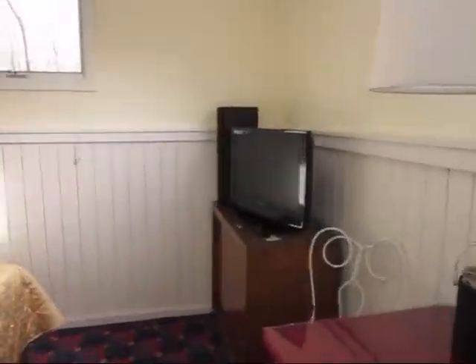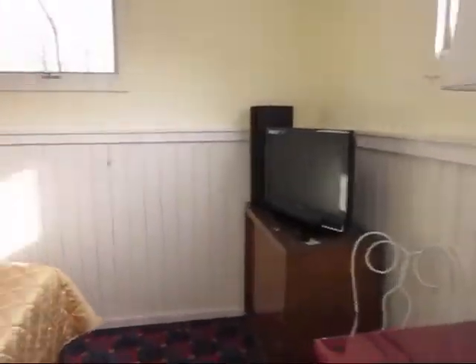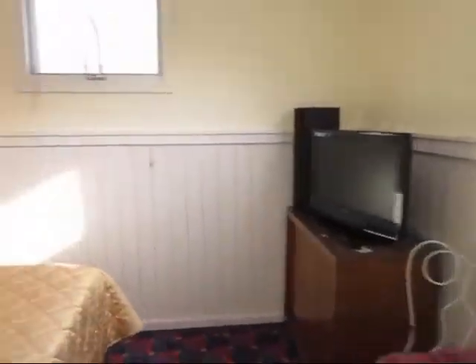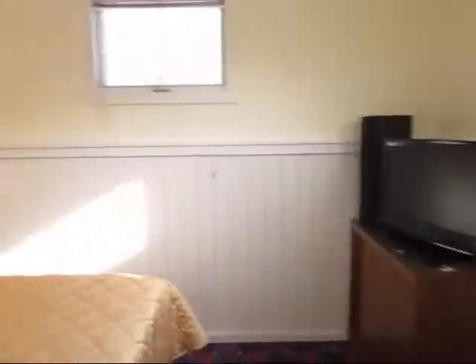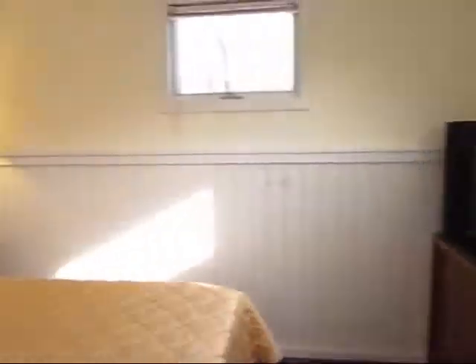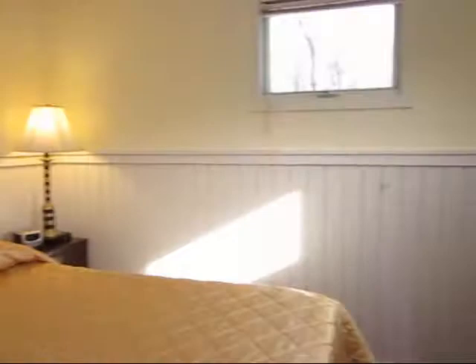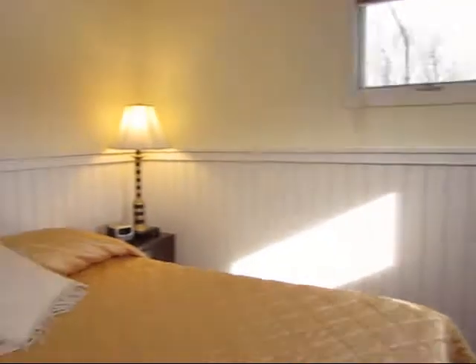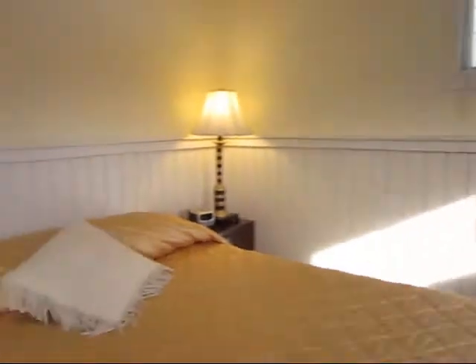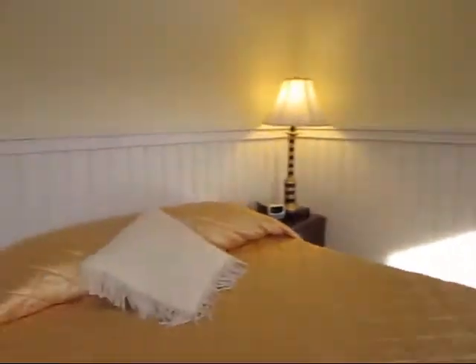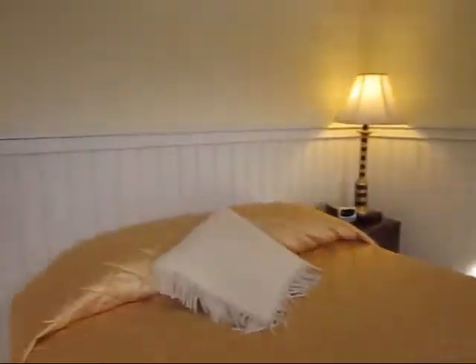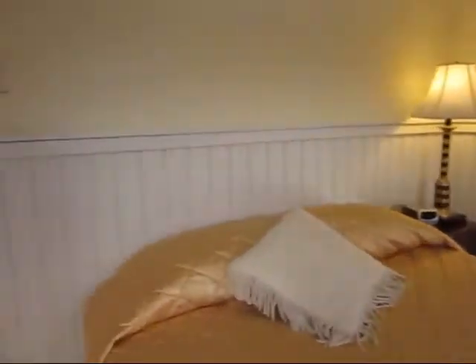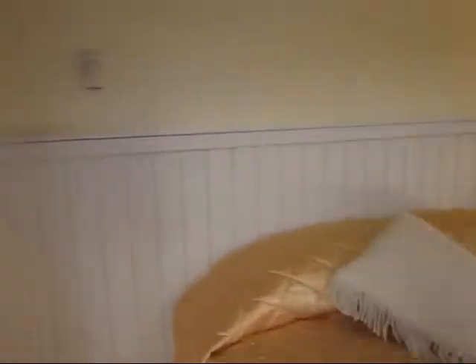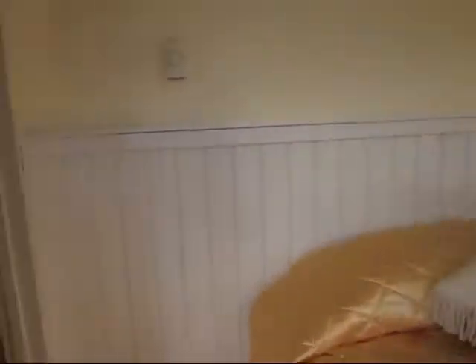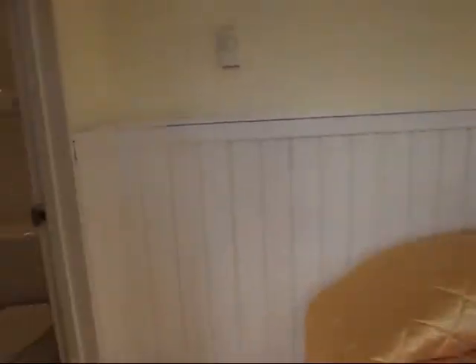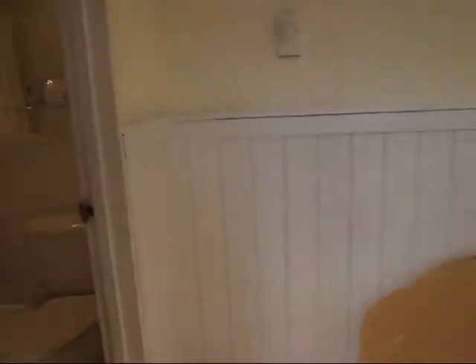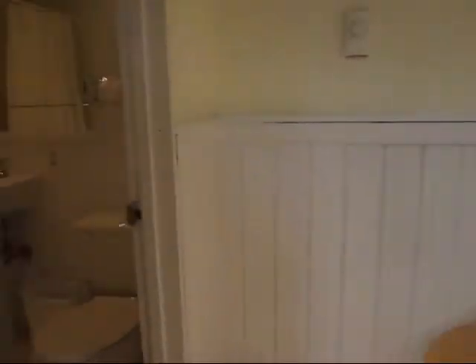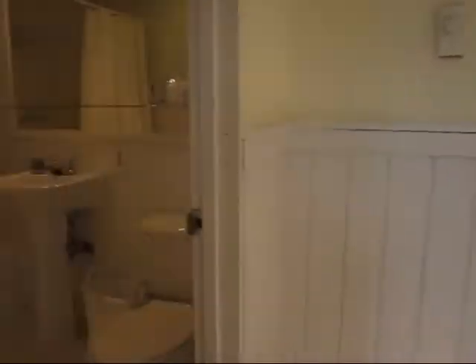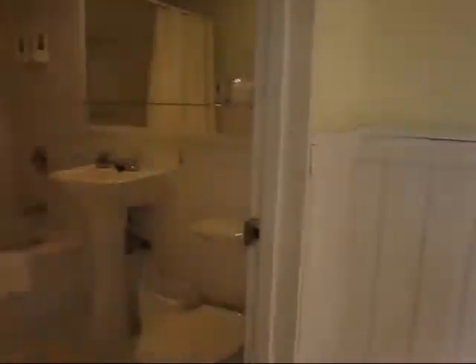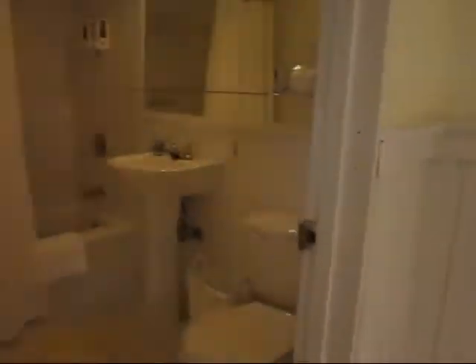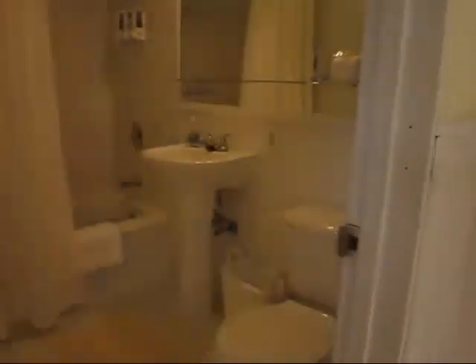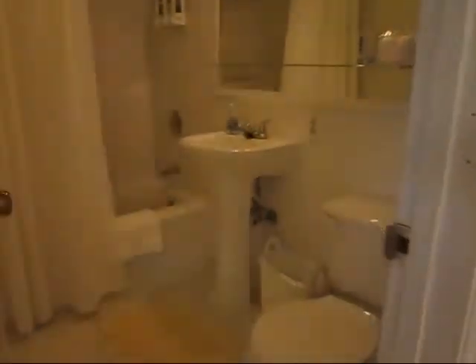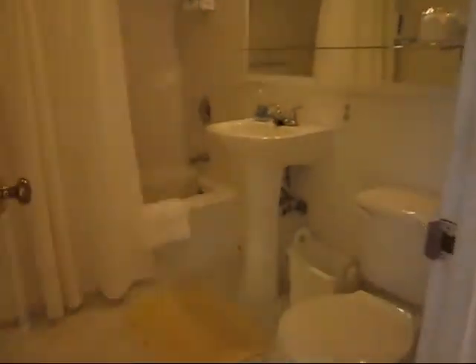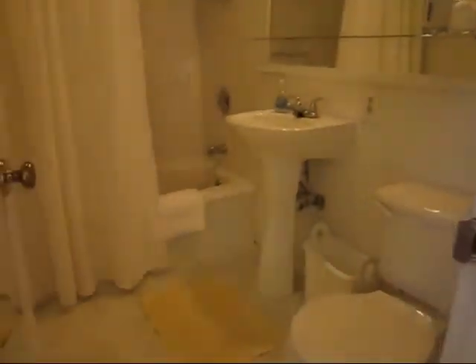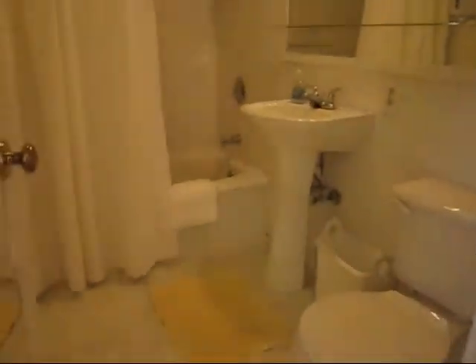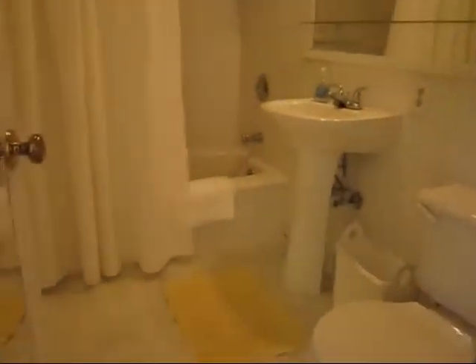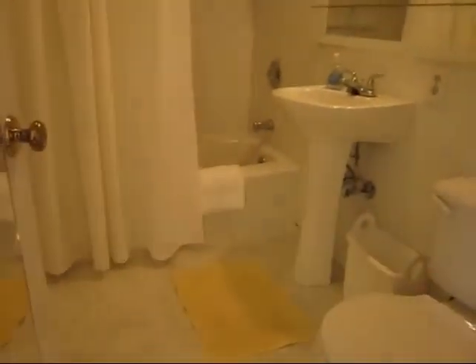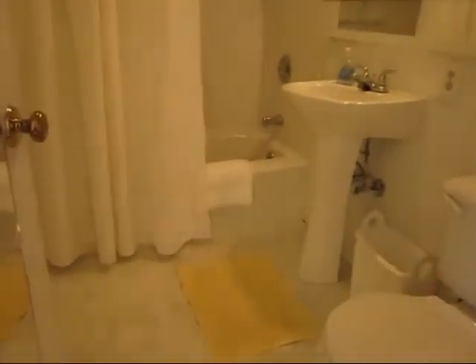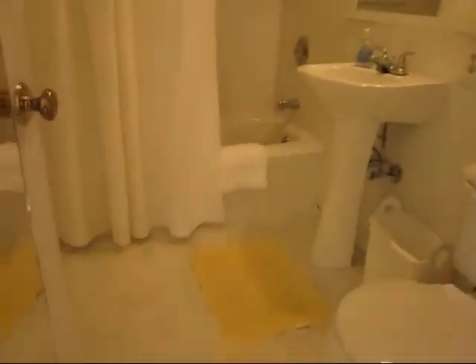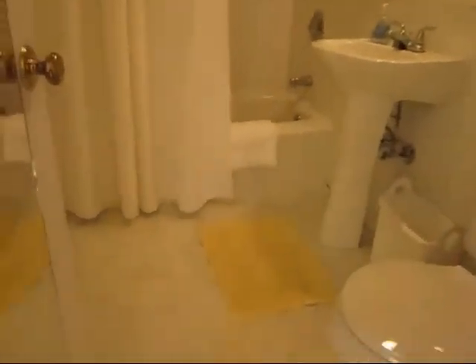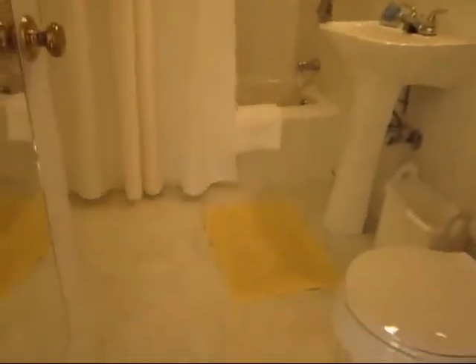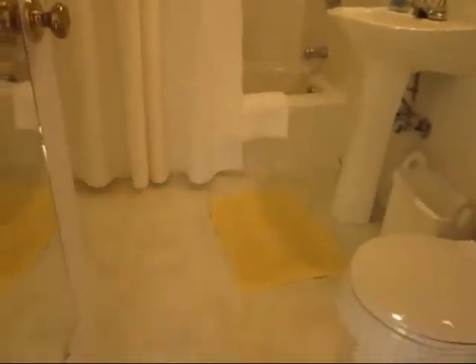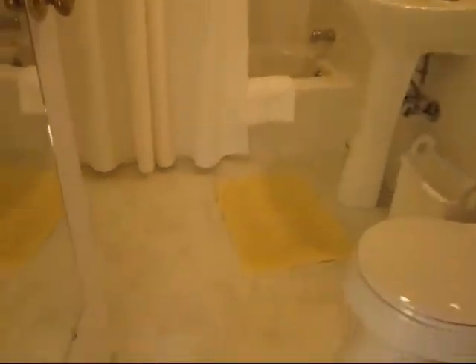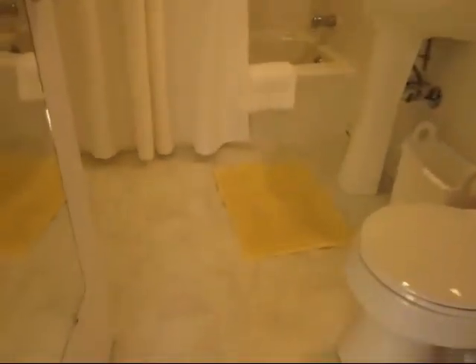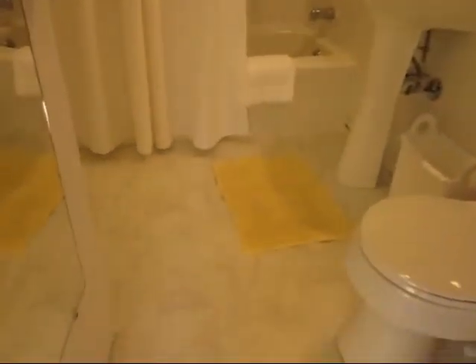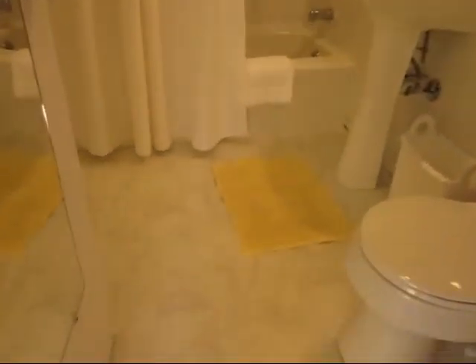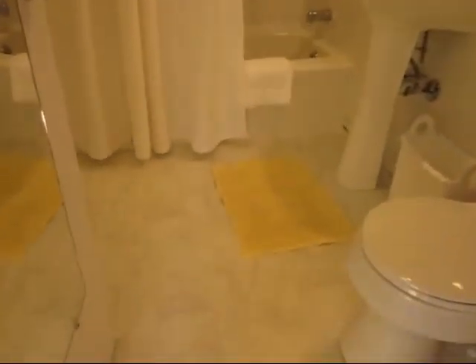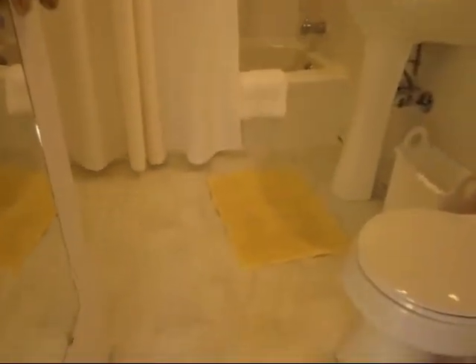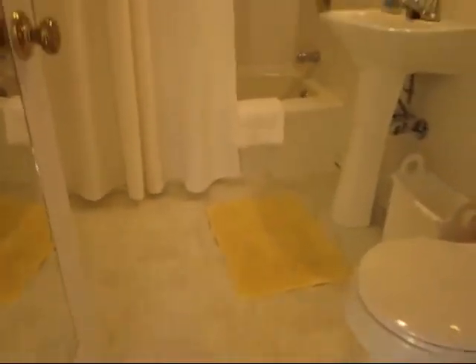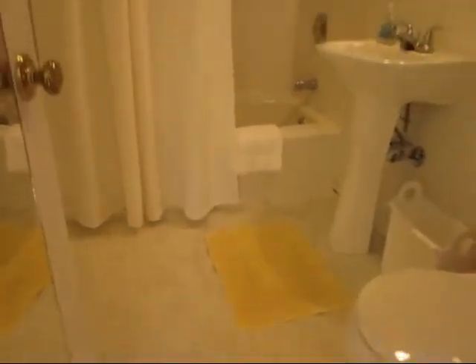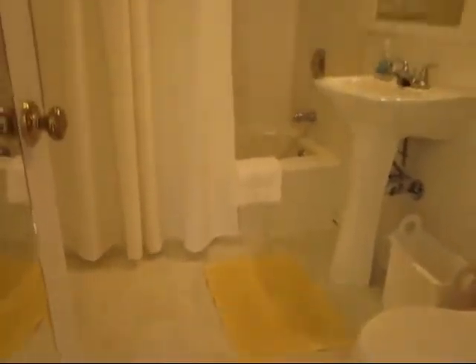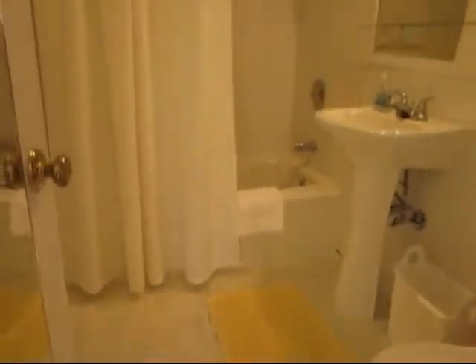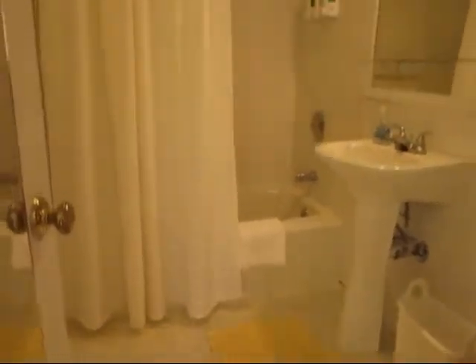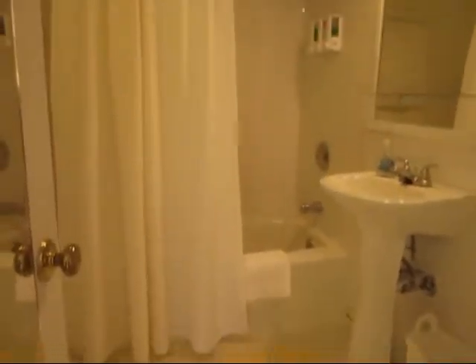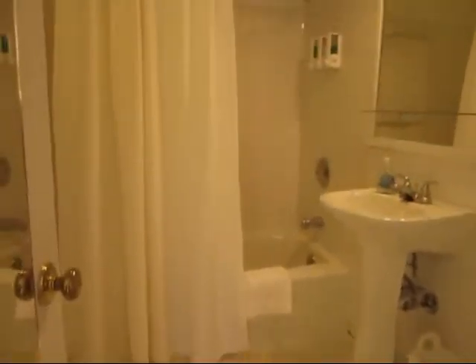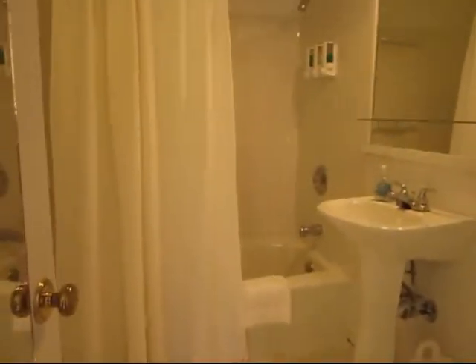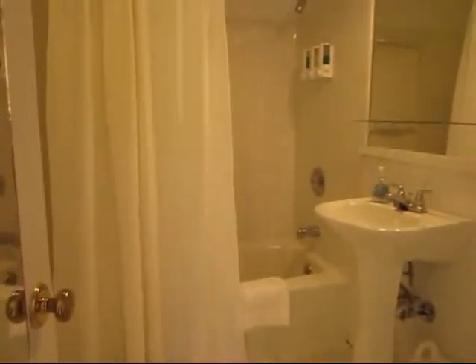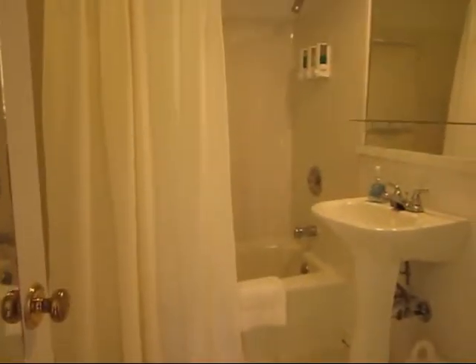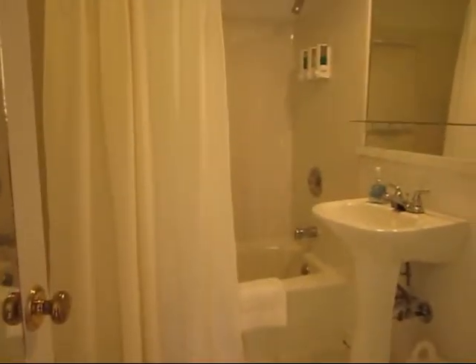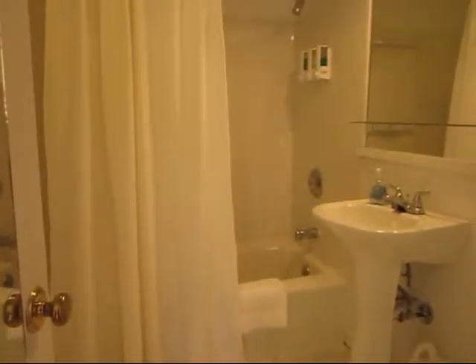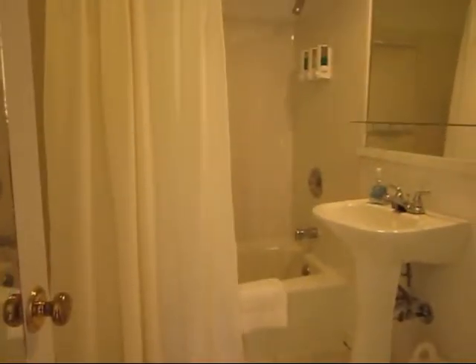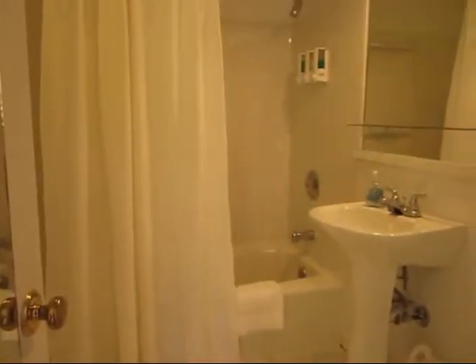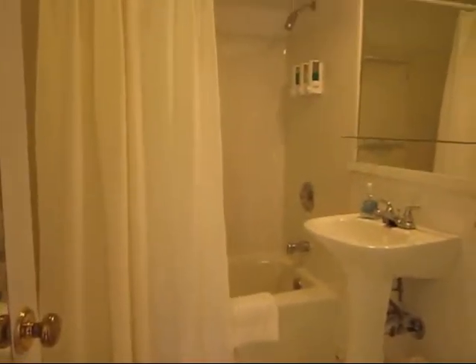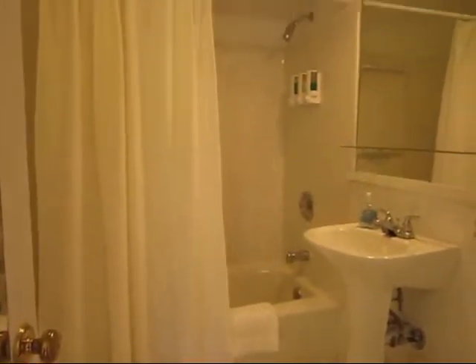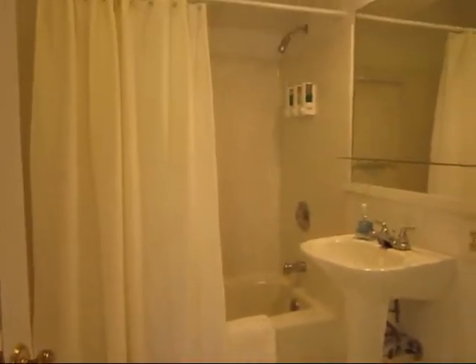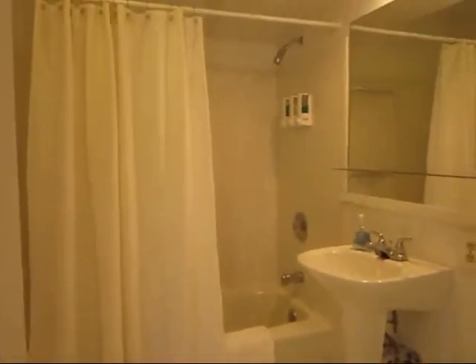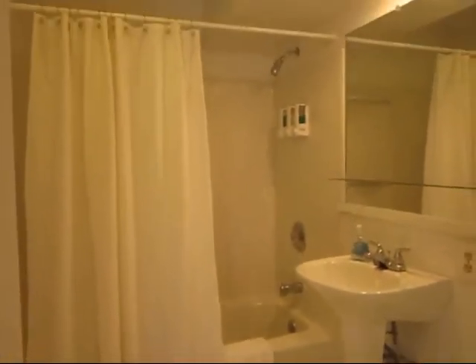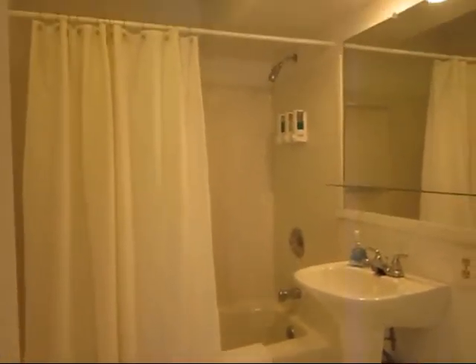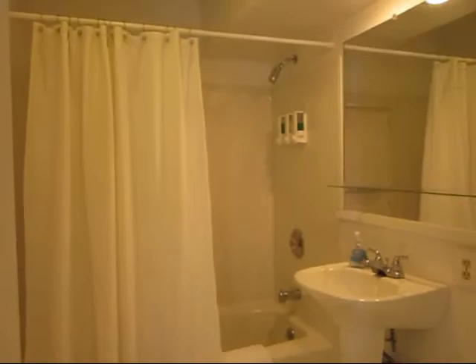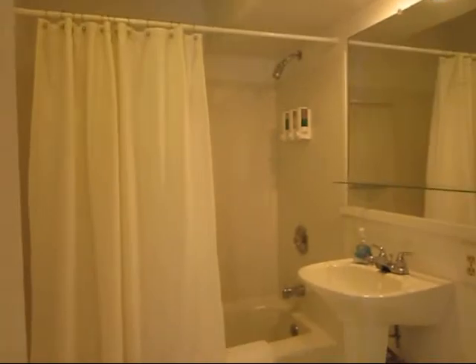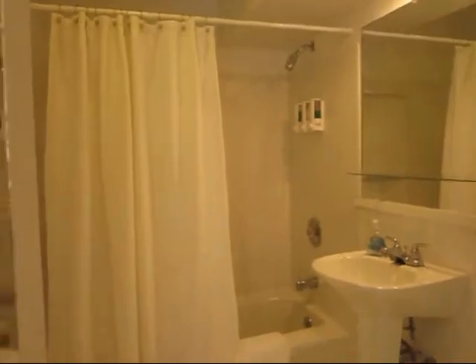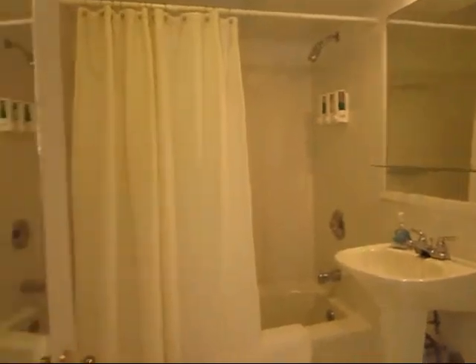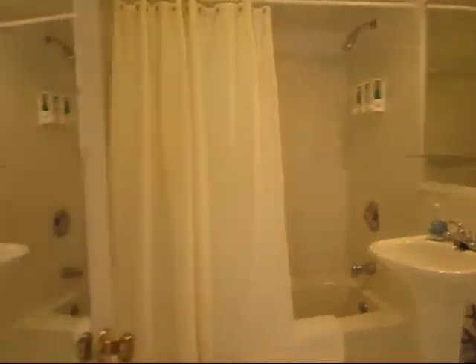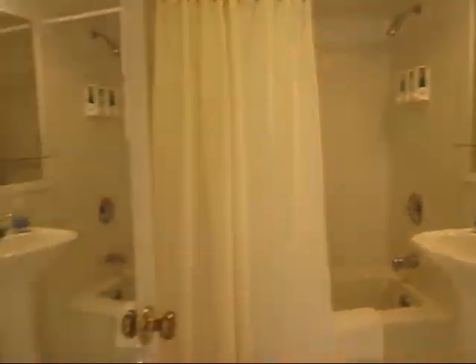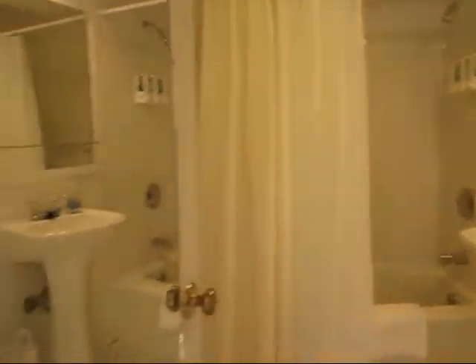It's the only unit that has a bathtub. Sparkling clean bathroom. And it goes for about $150.